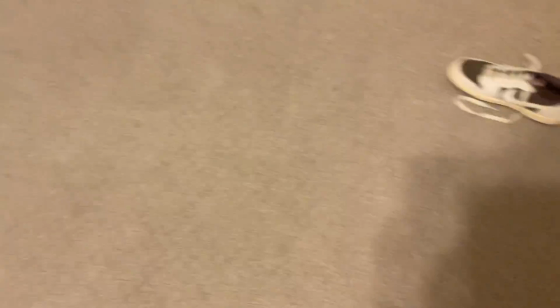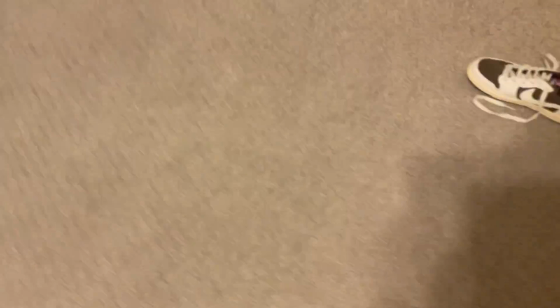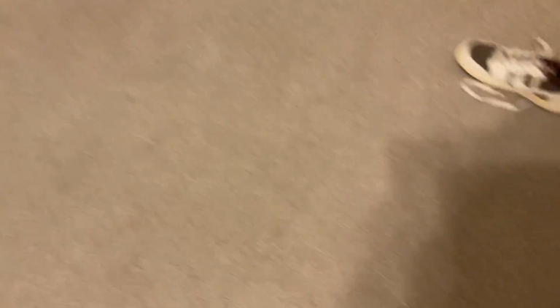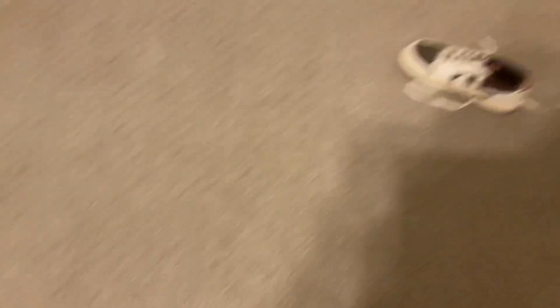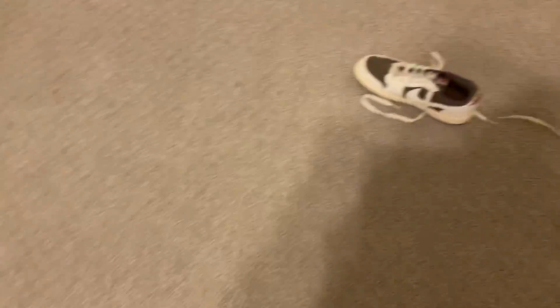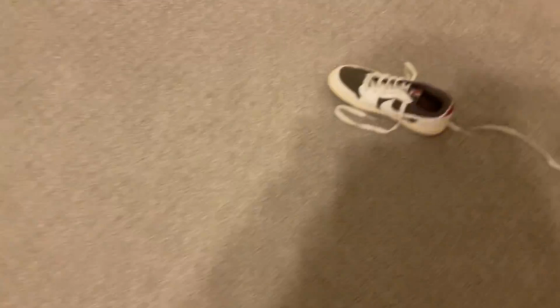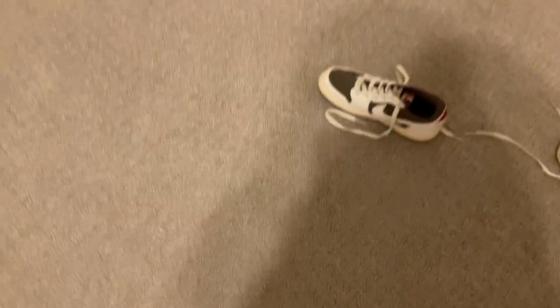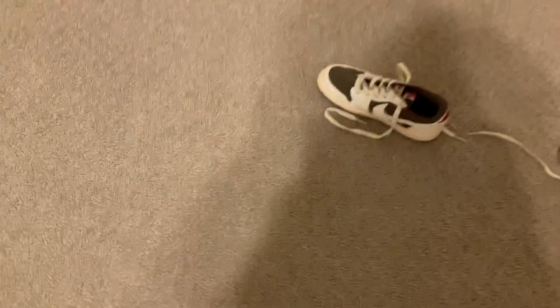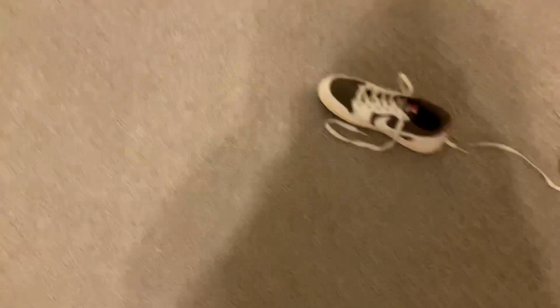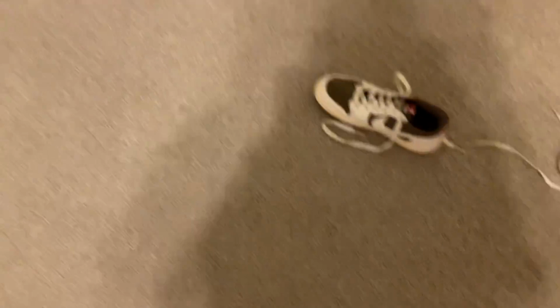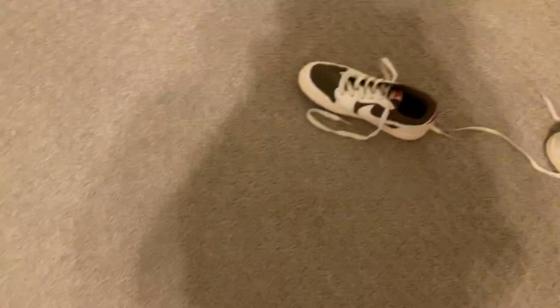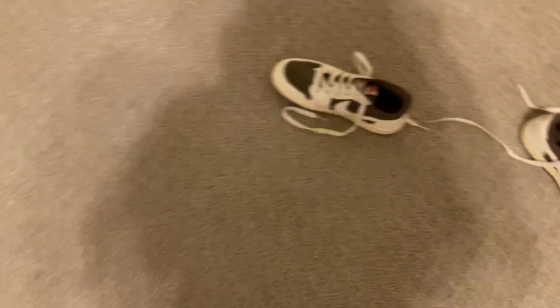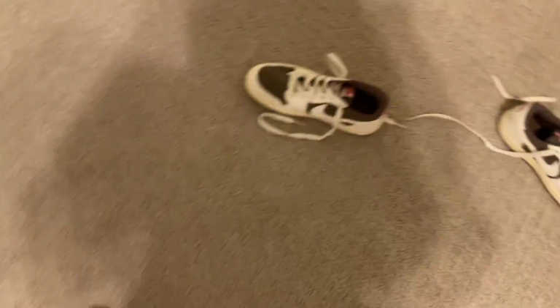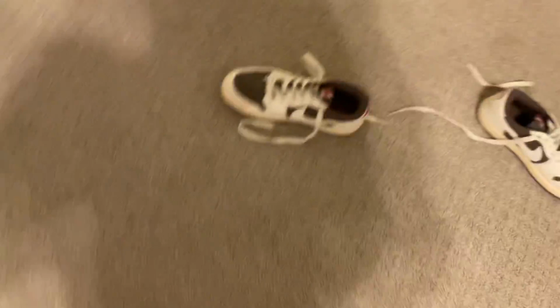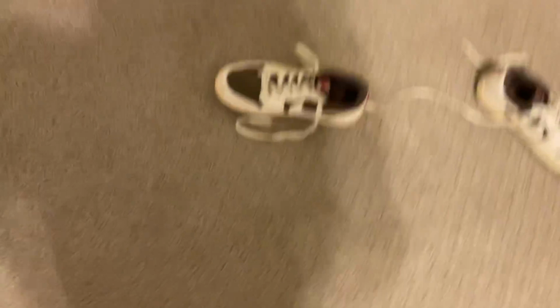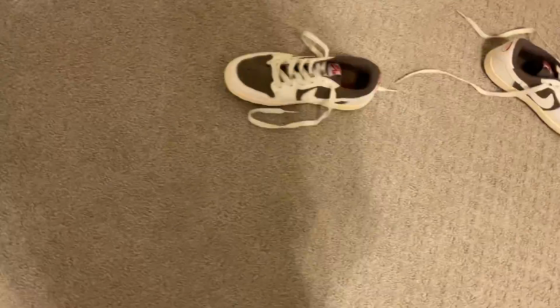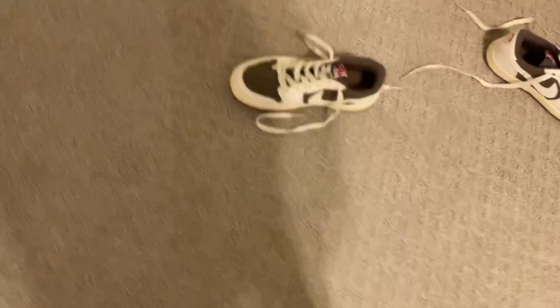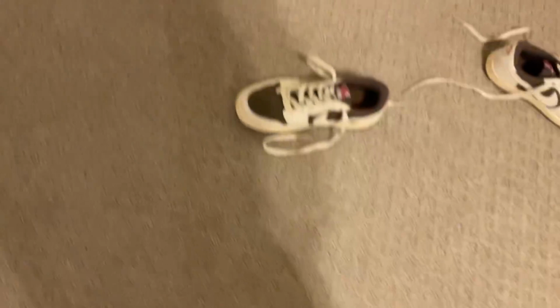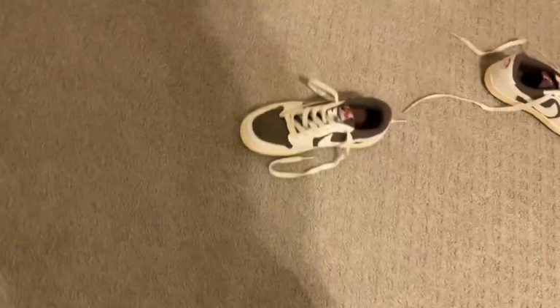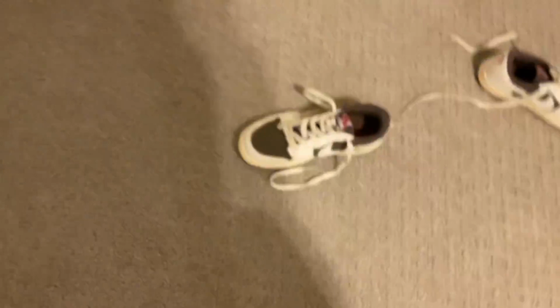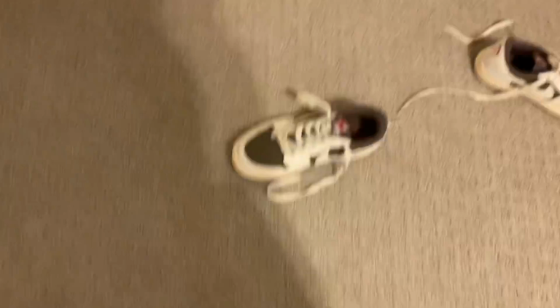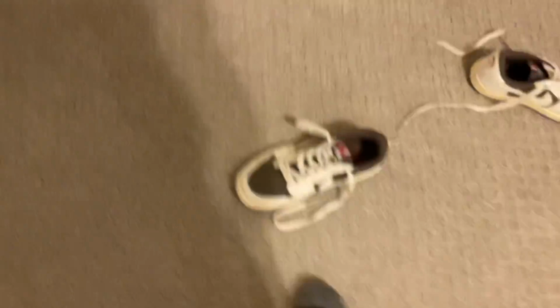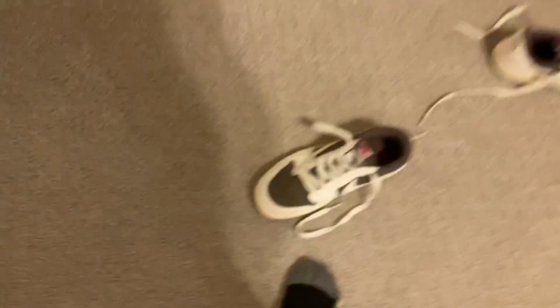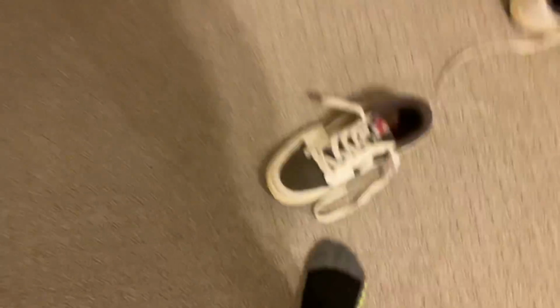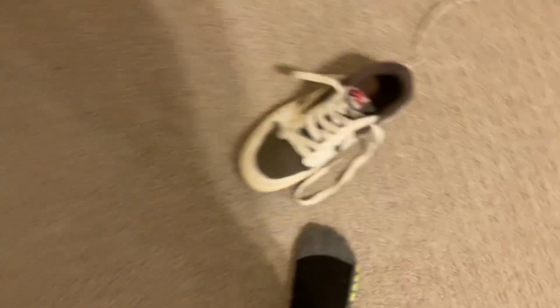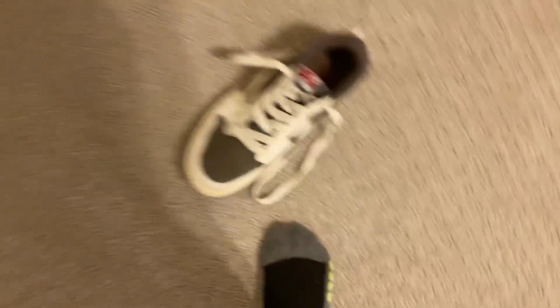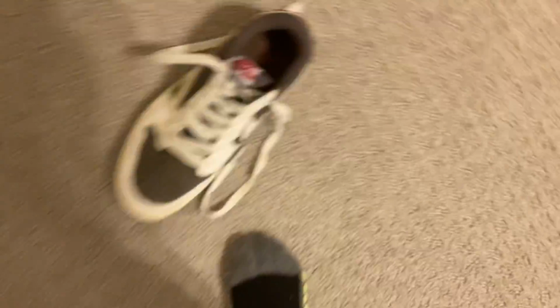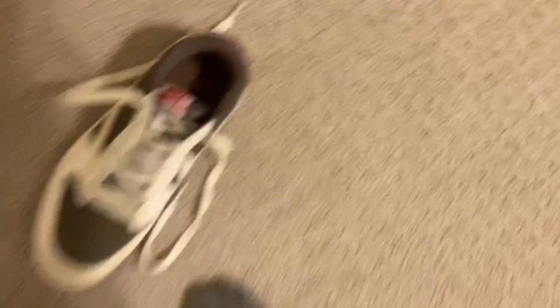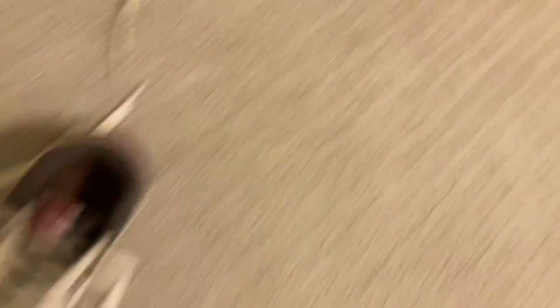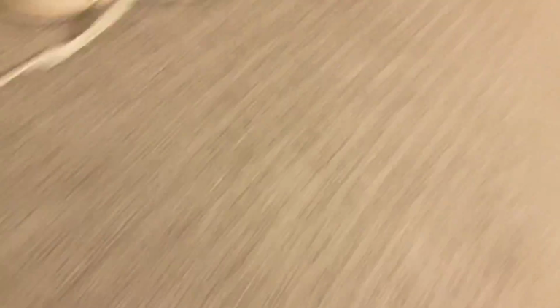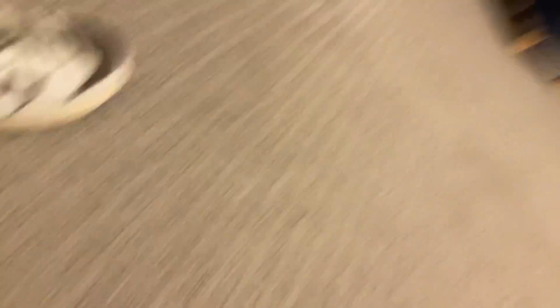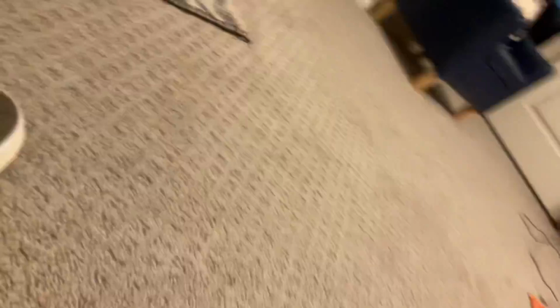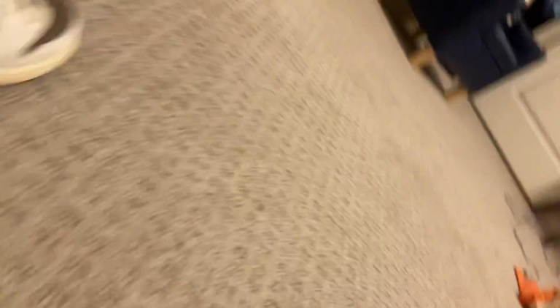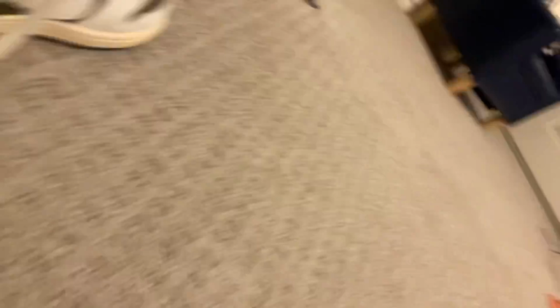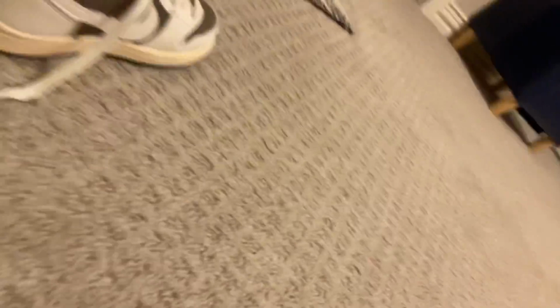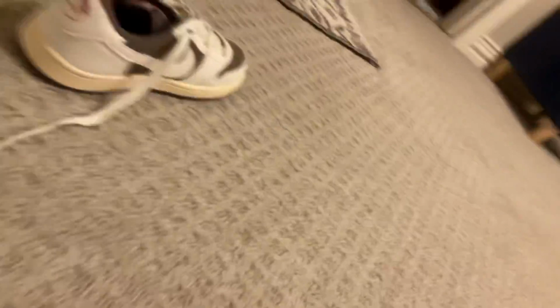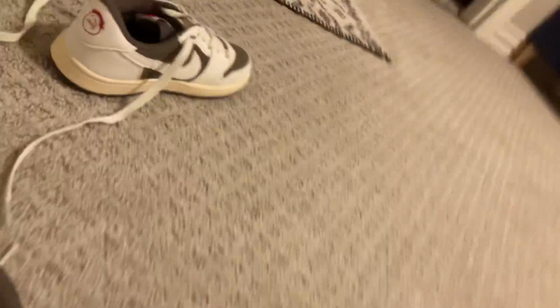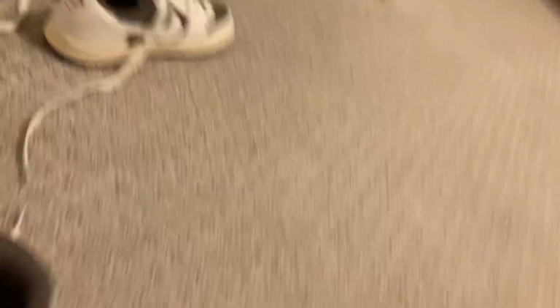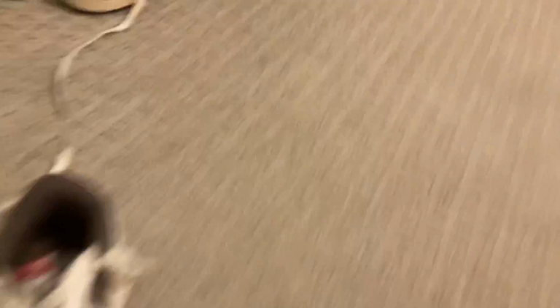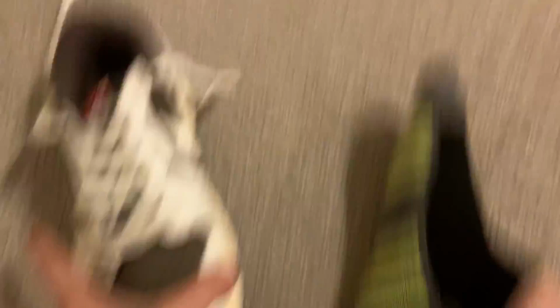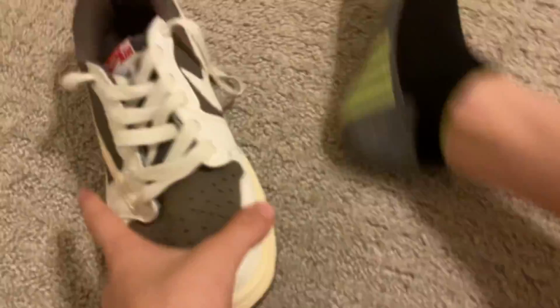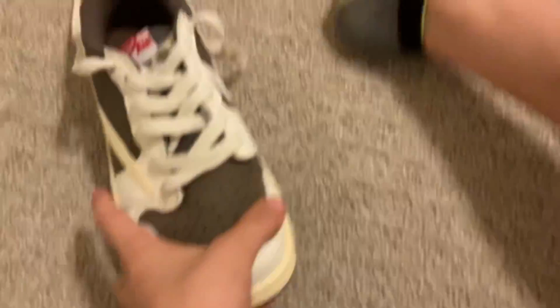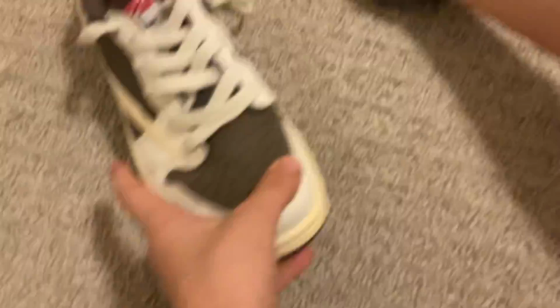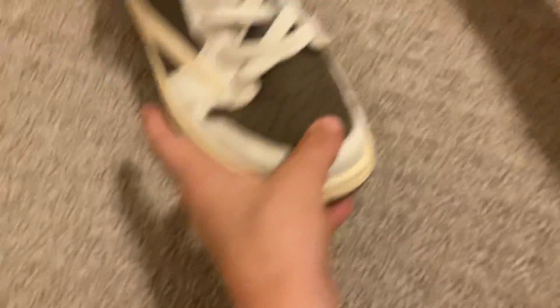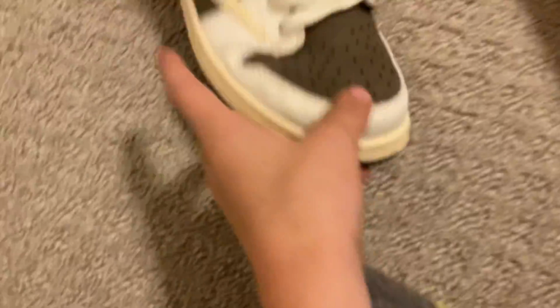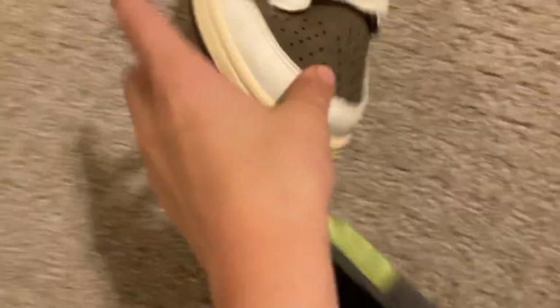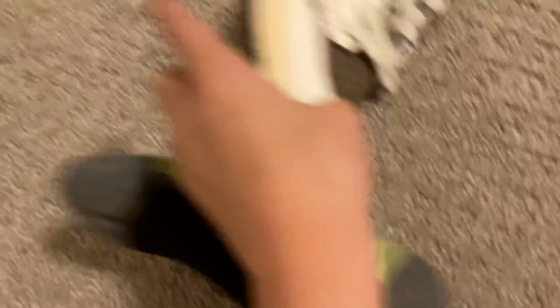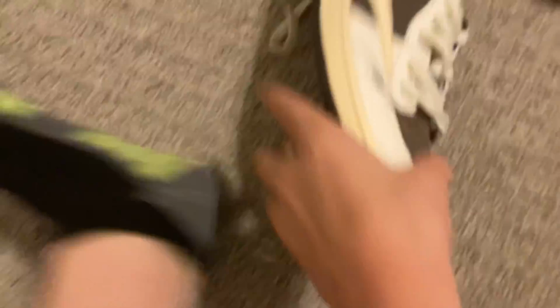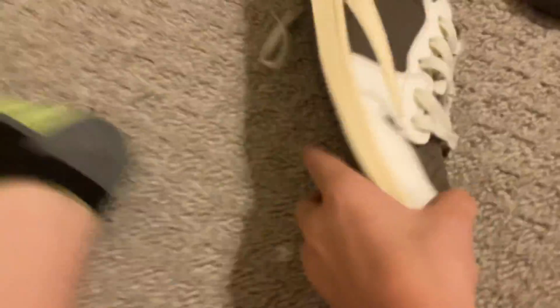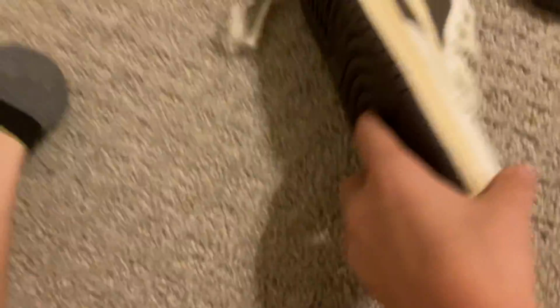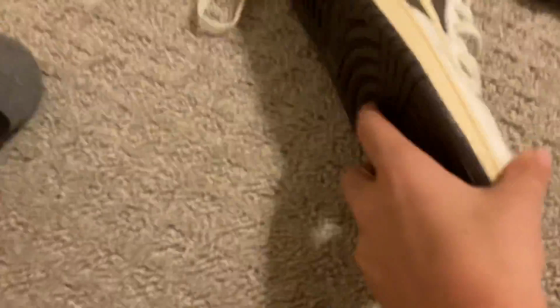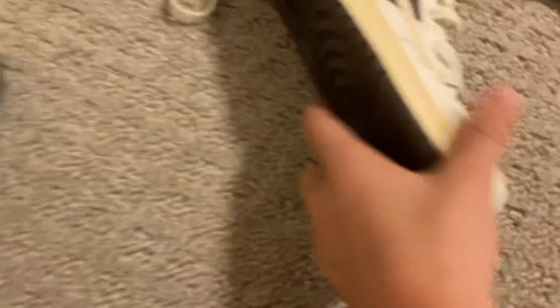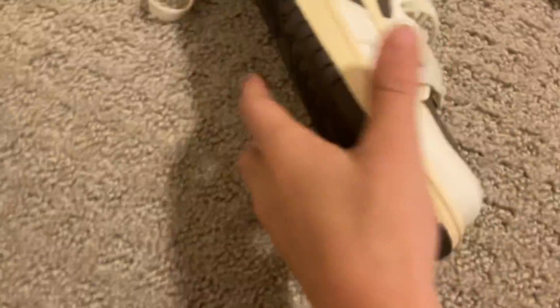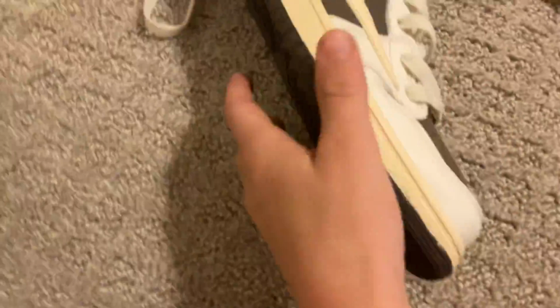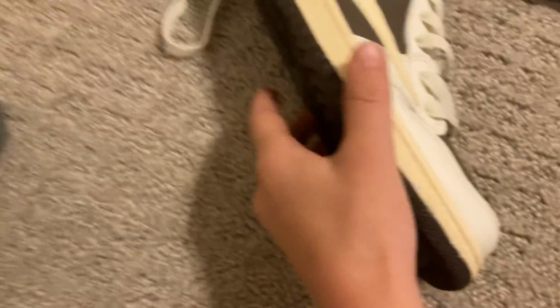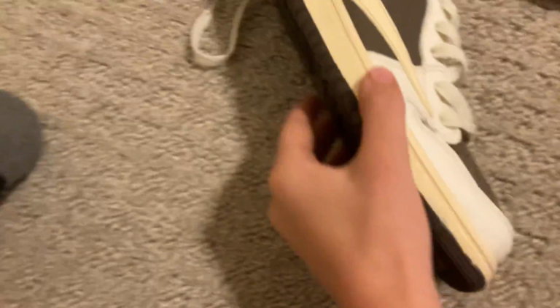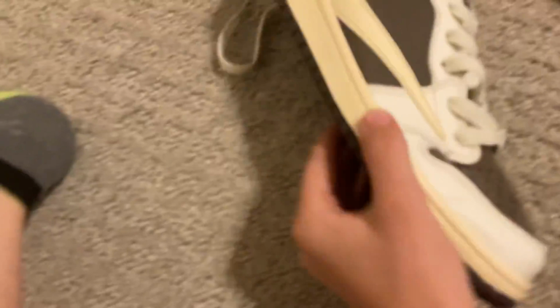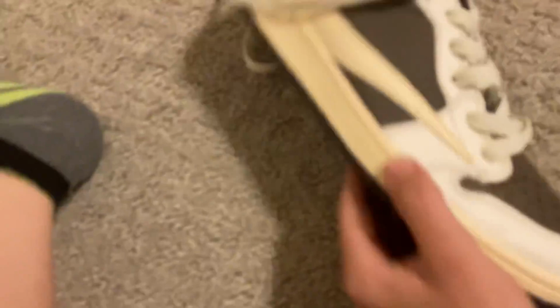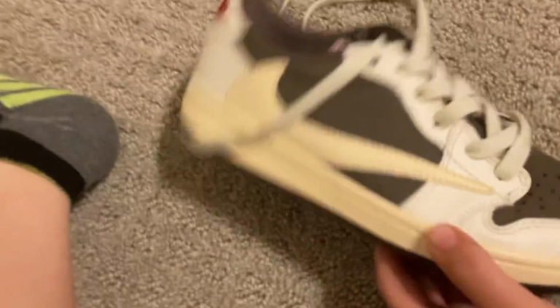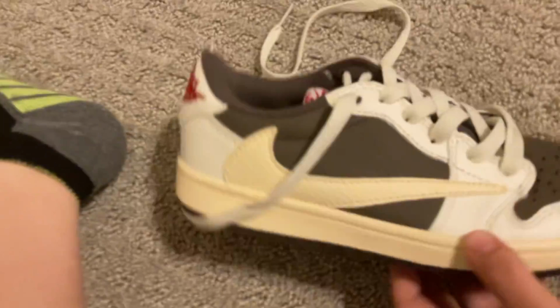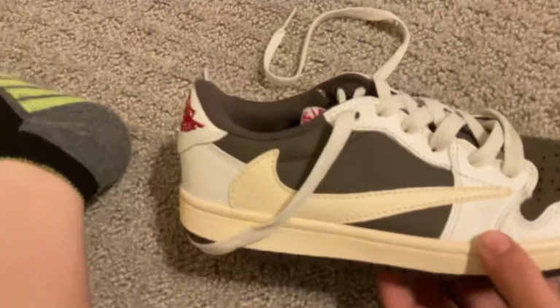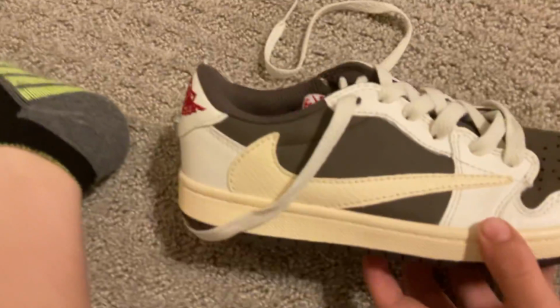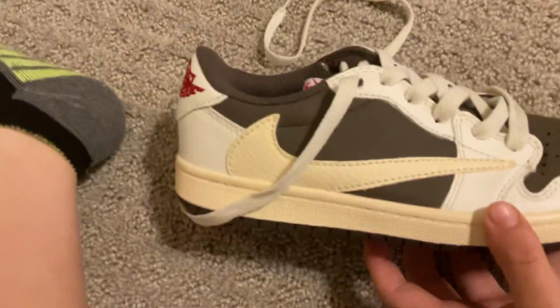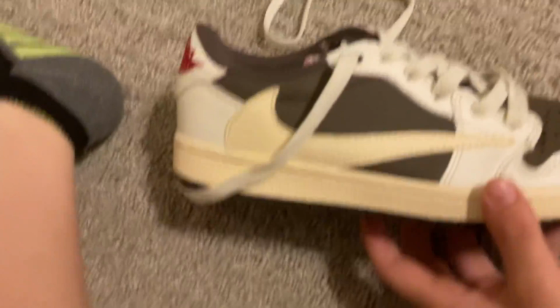I just got a new pair of Jordans, and here they are. These are the Travis Scotts.